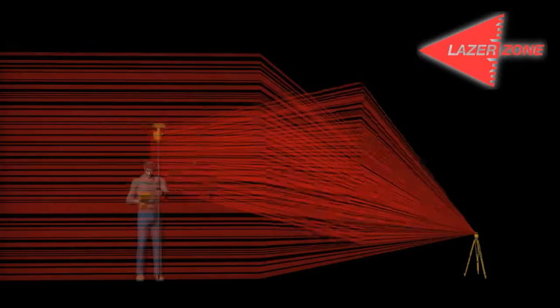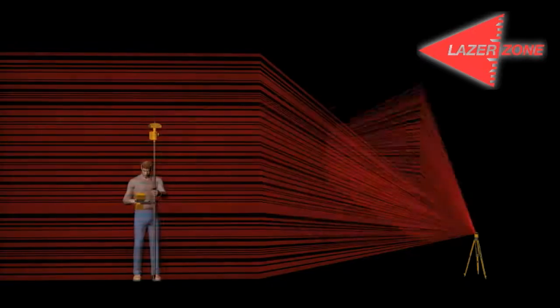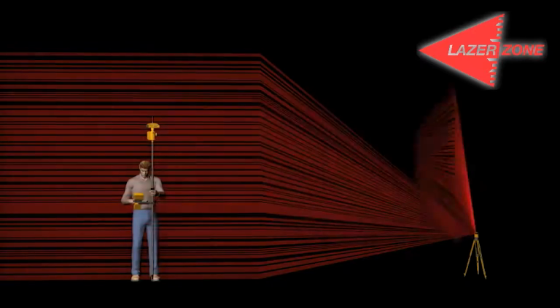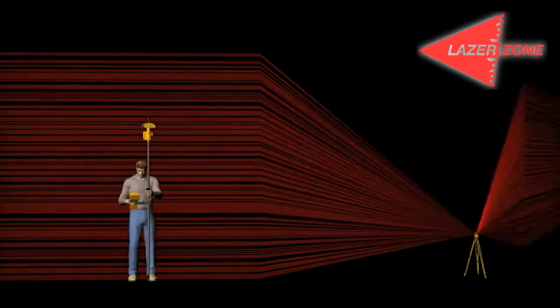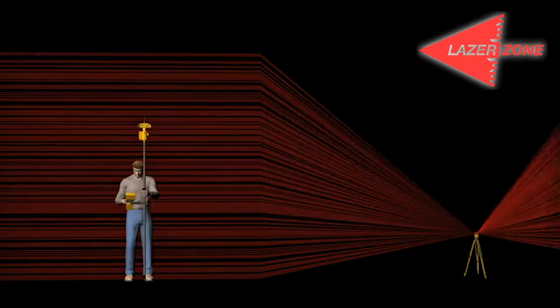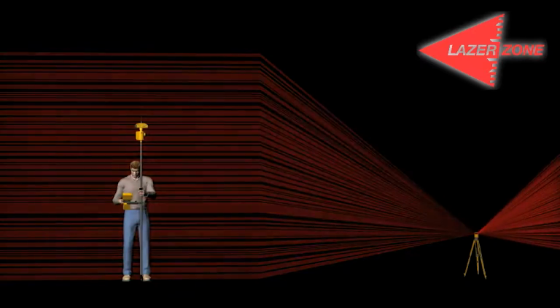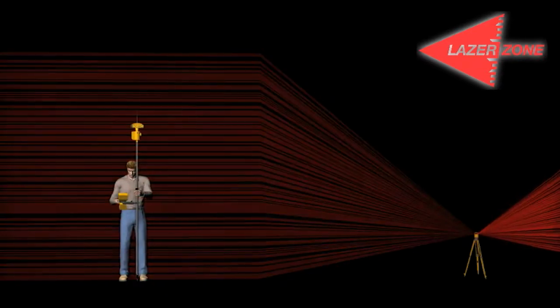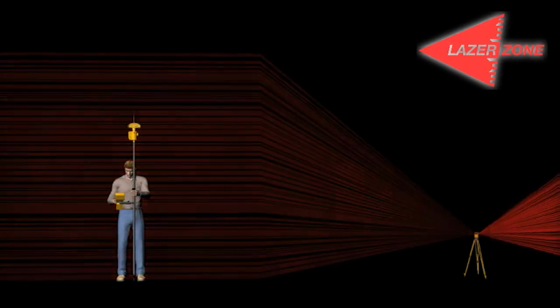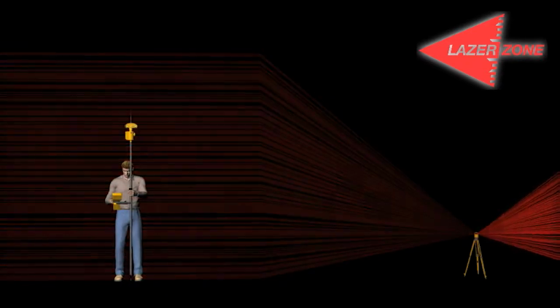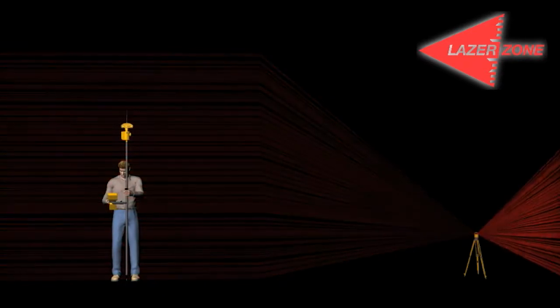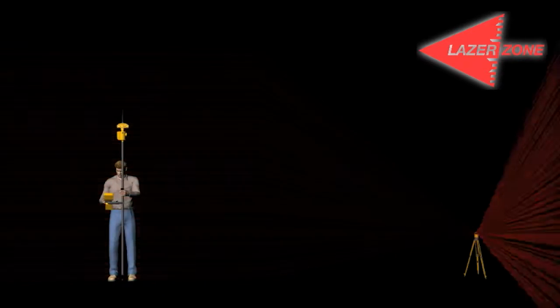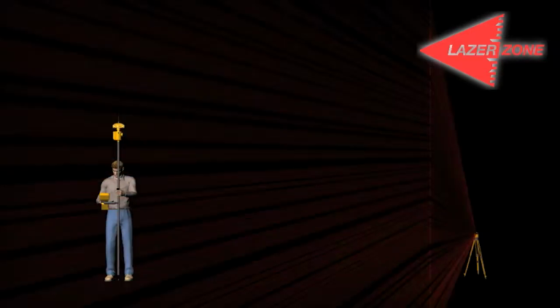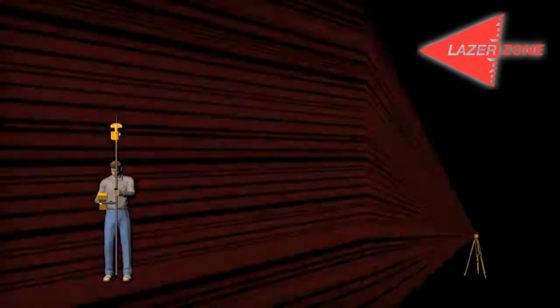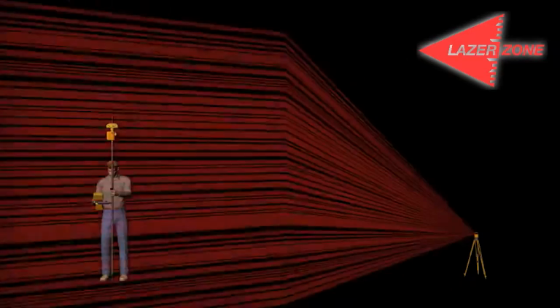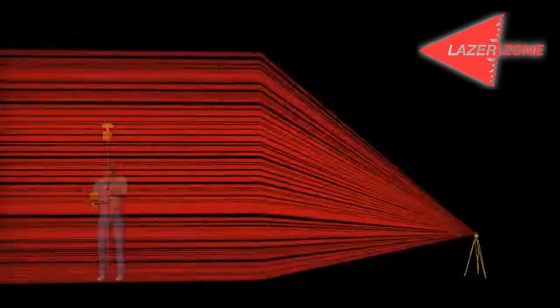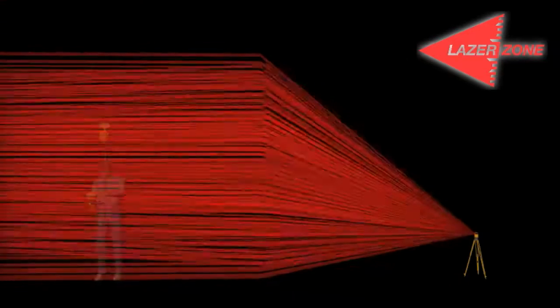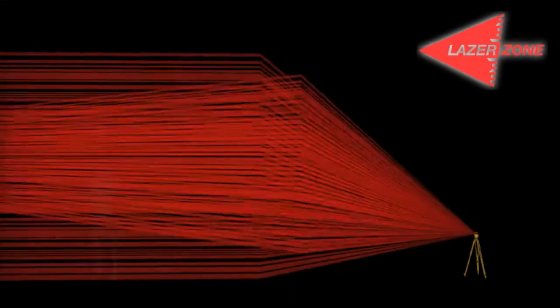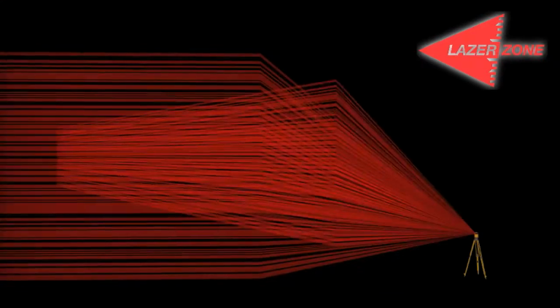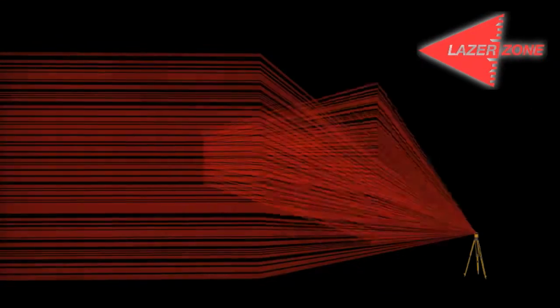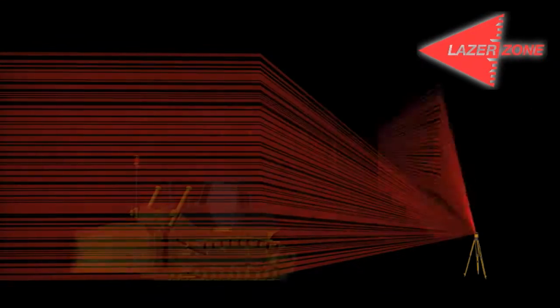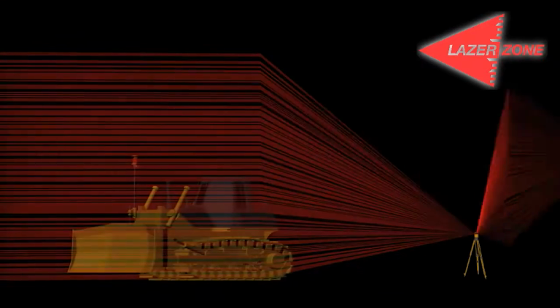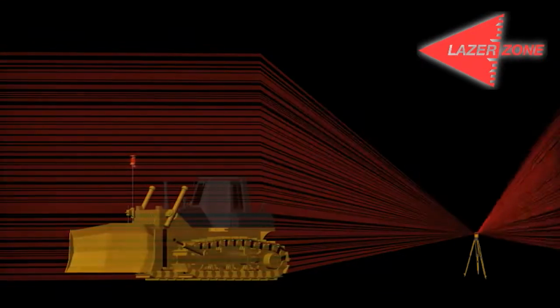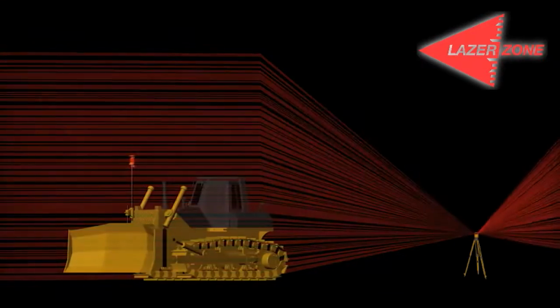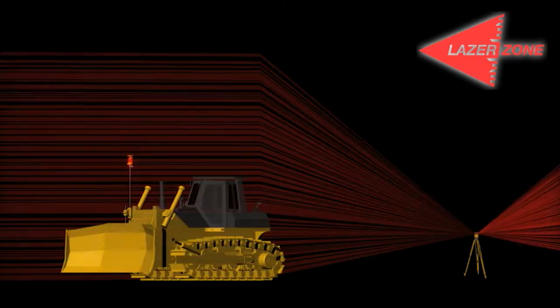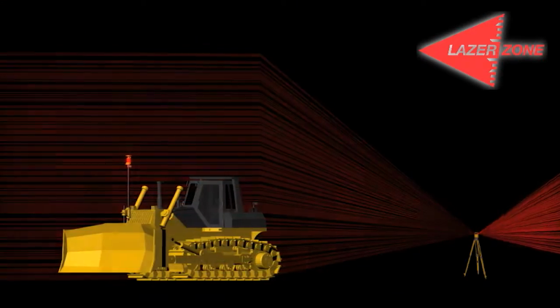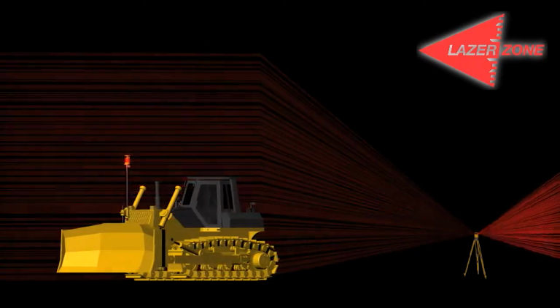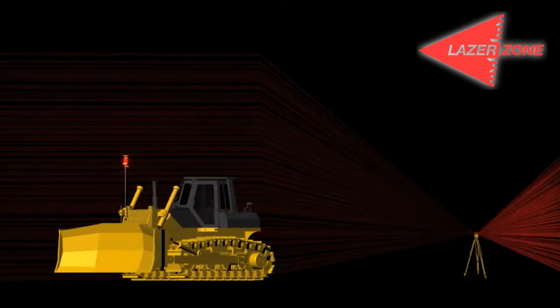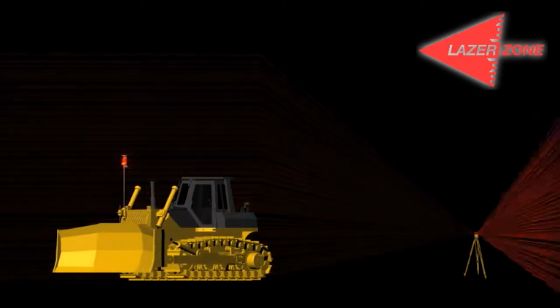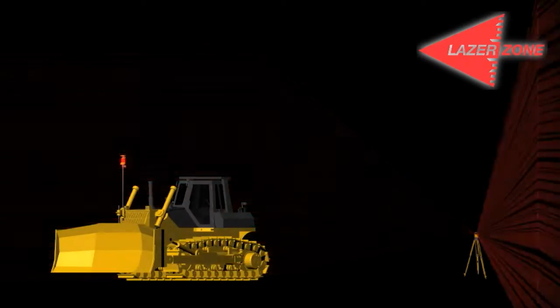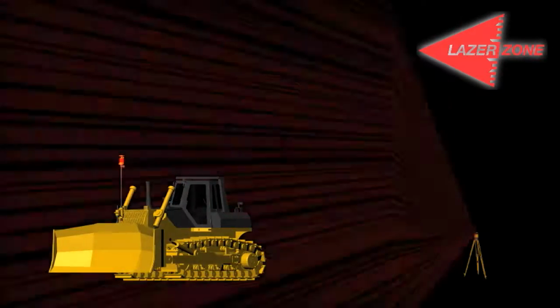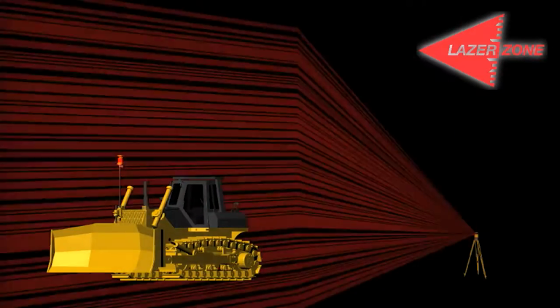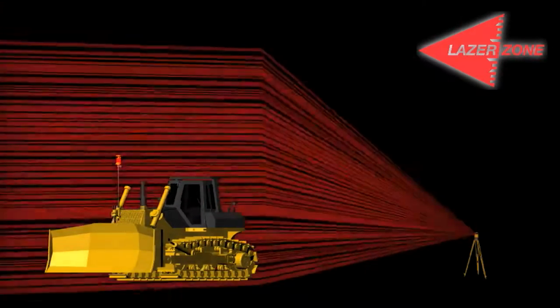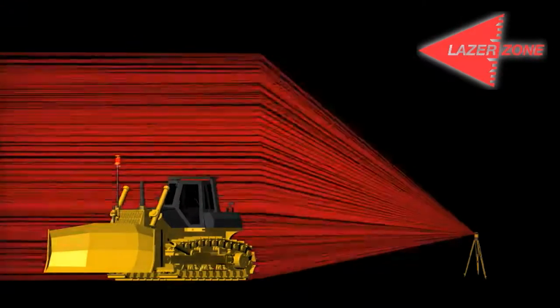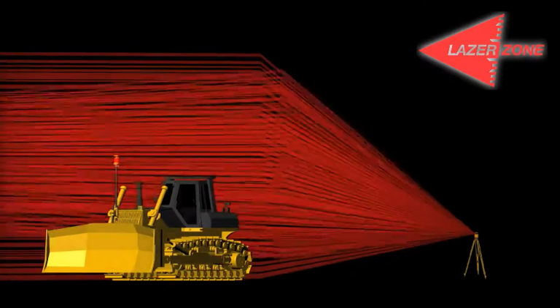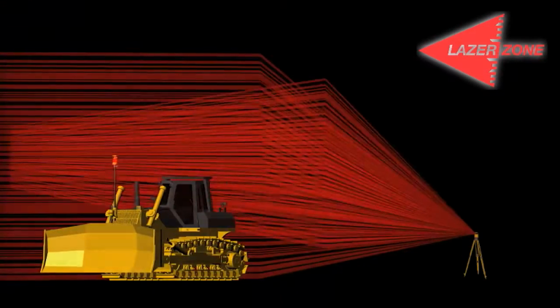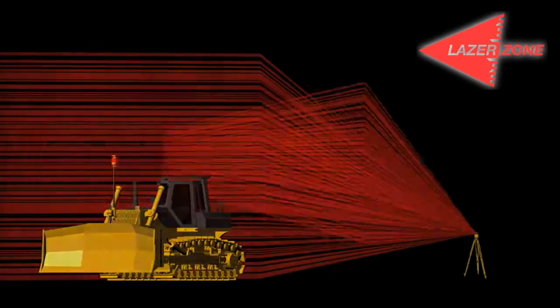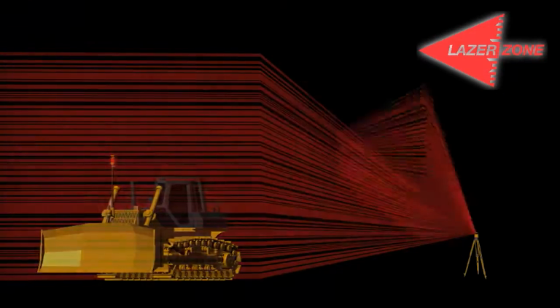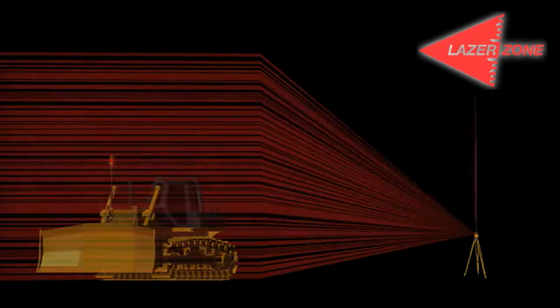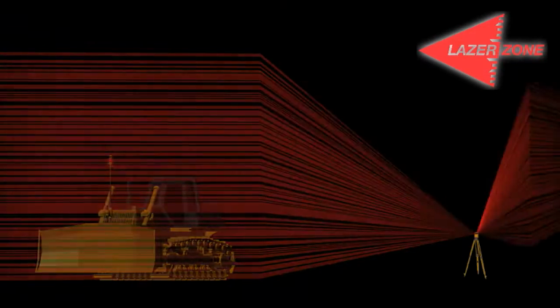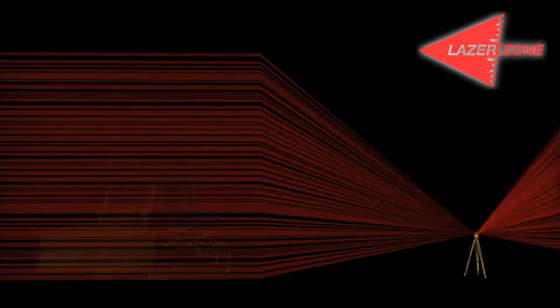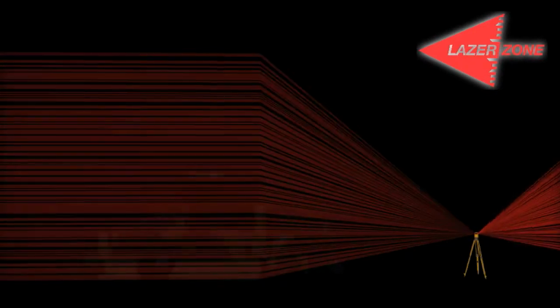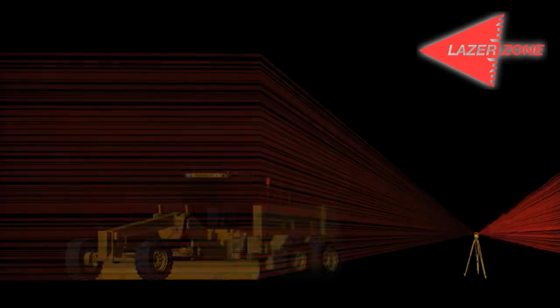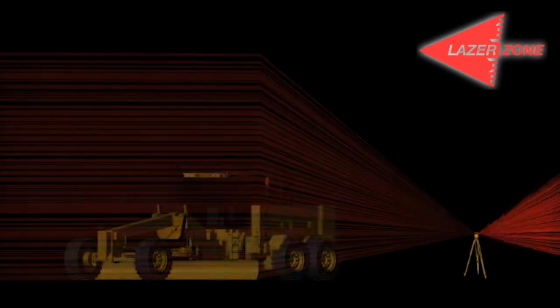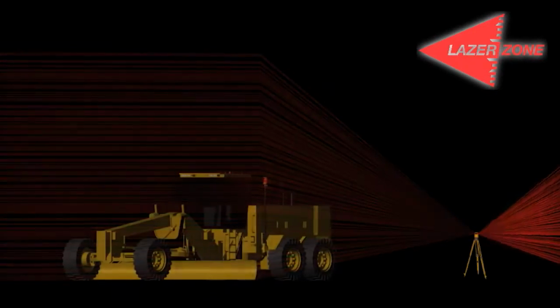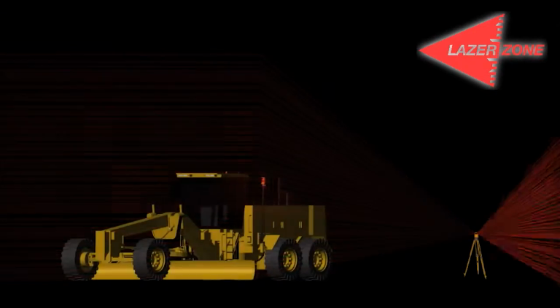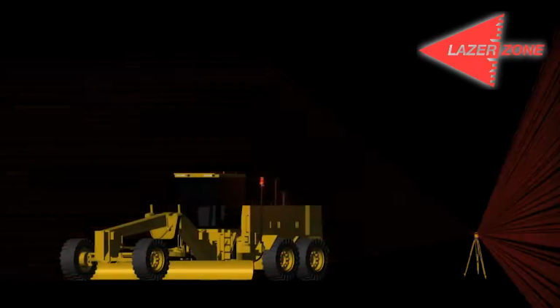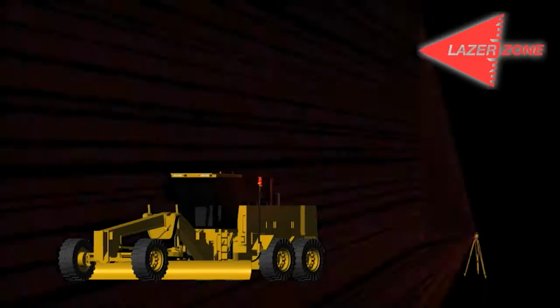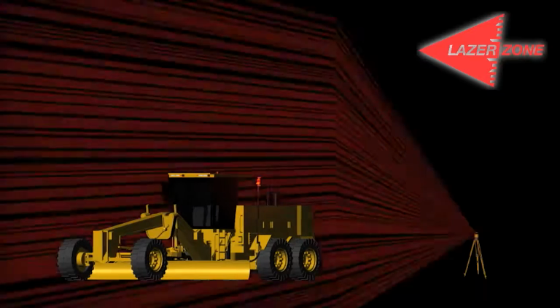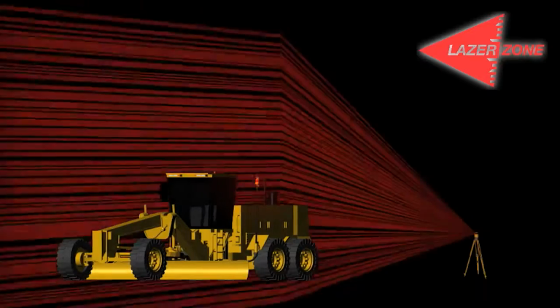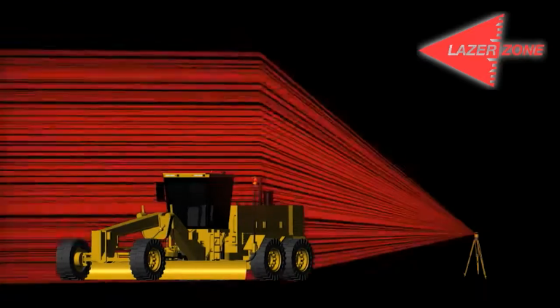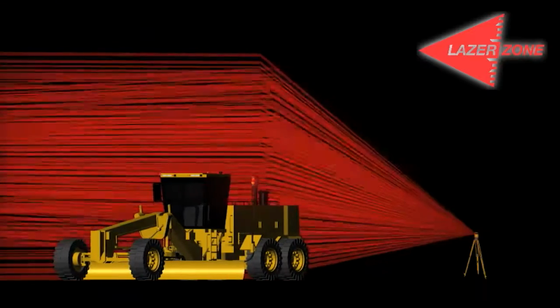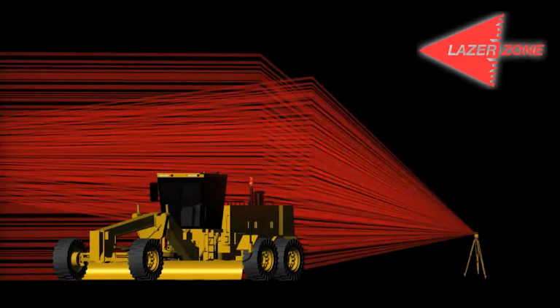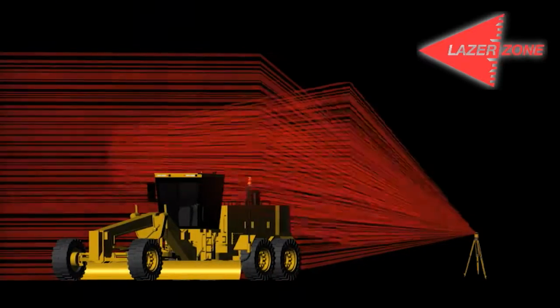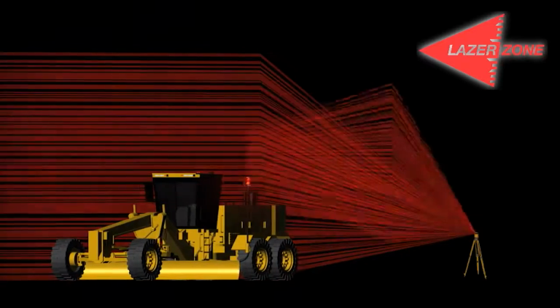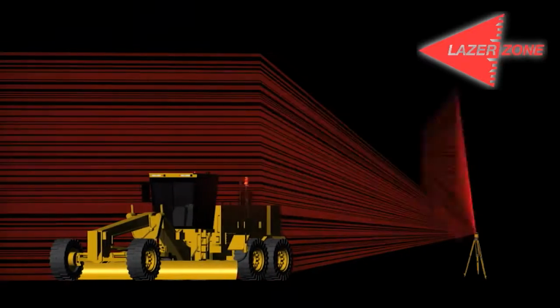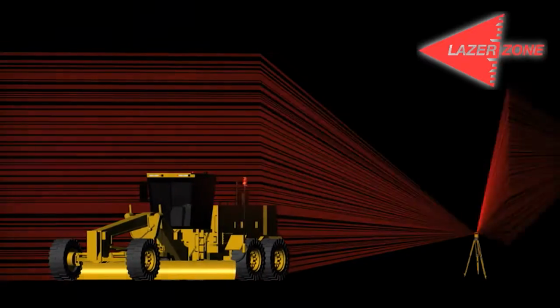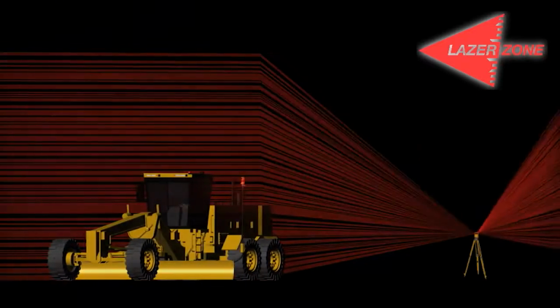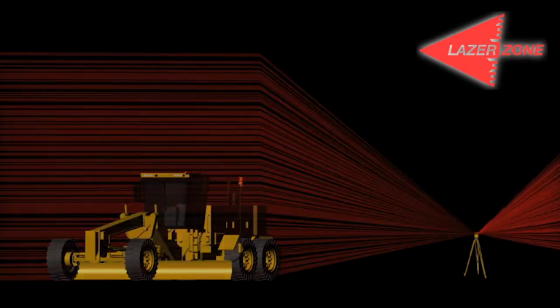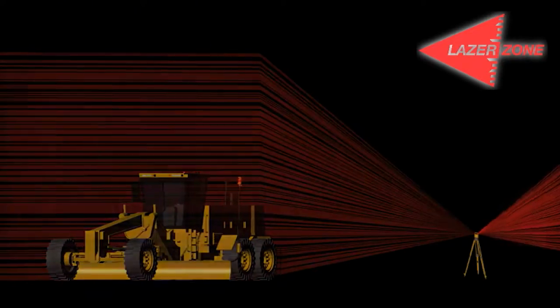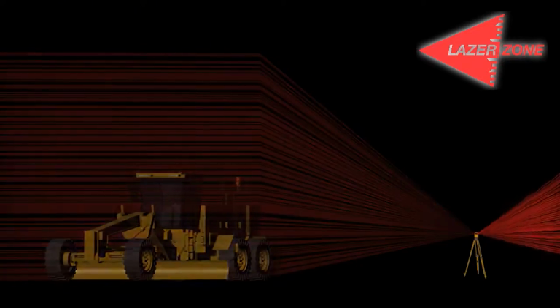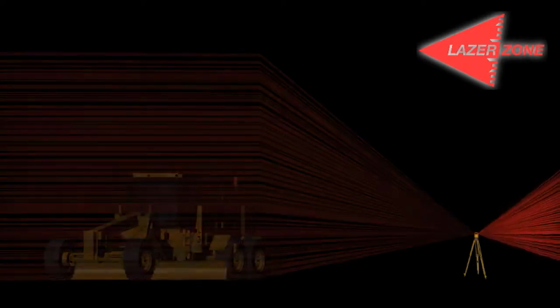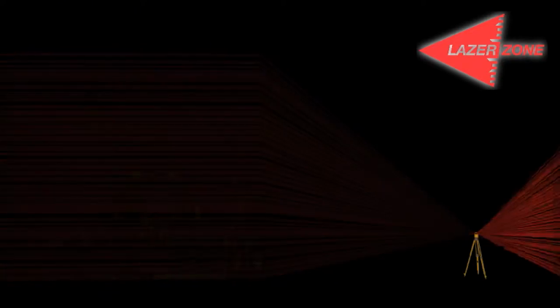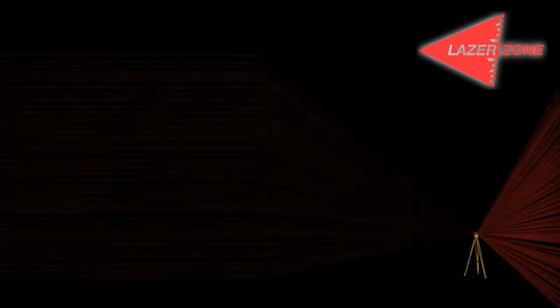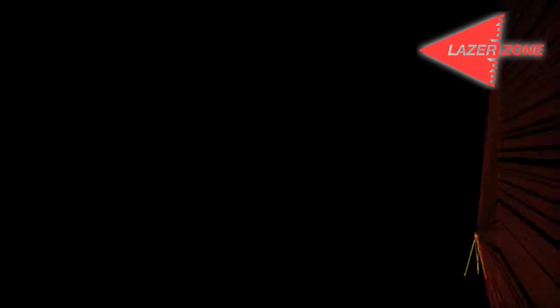the system decodes the signal and instantly calculates its own position. You get millimeter accuracy in three dimensions.